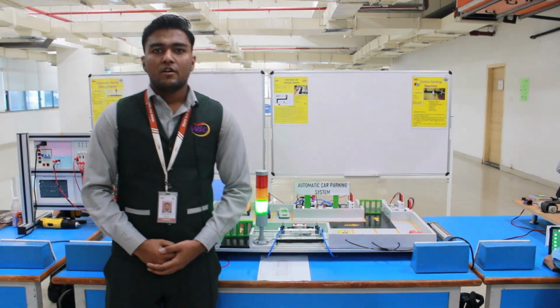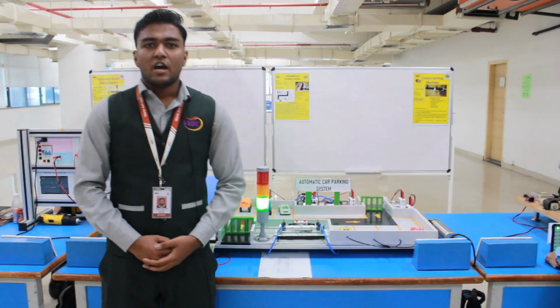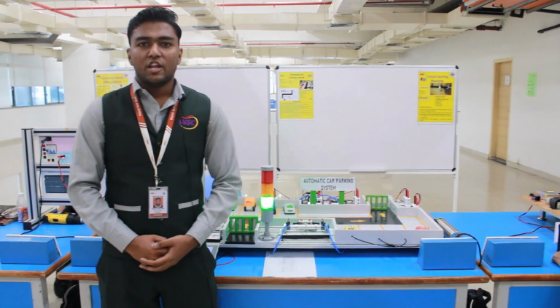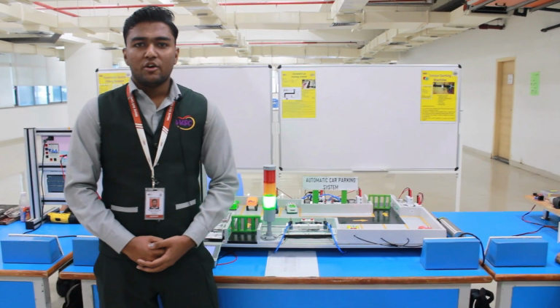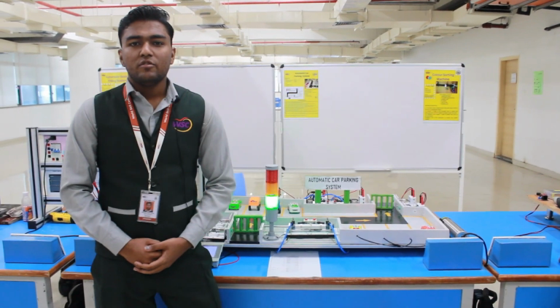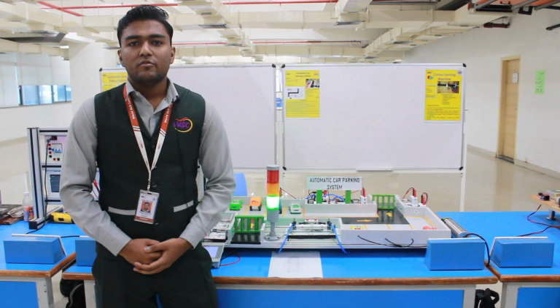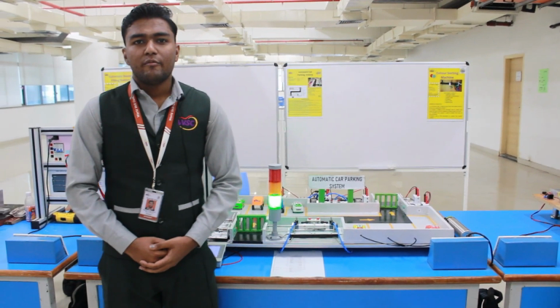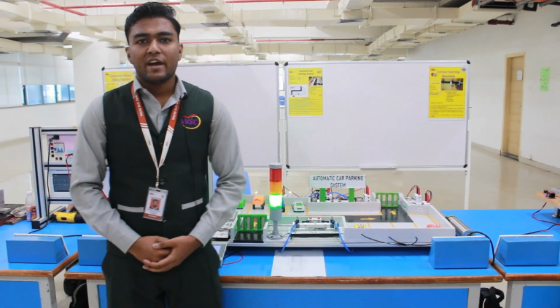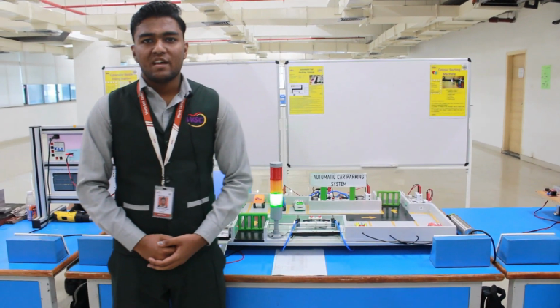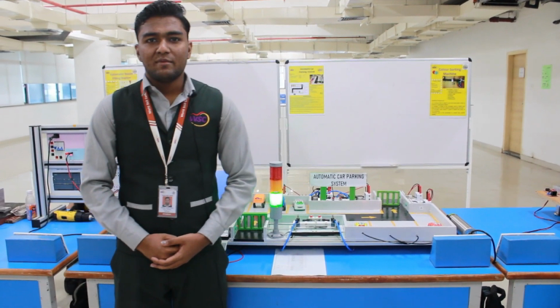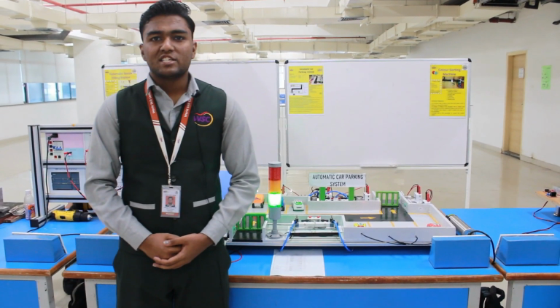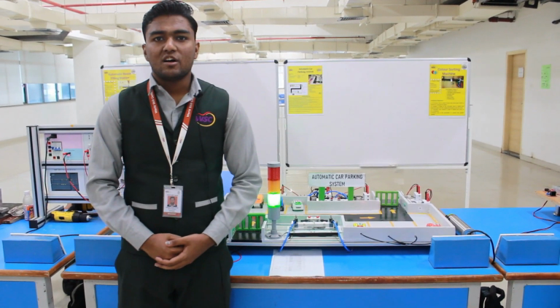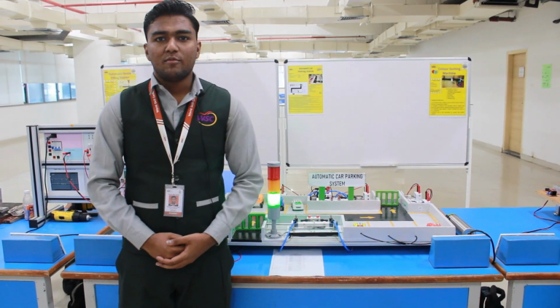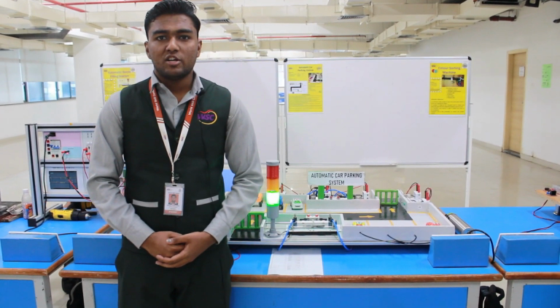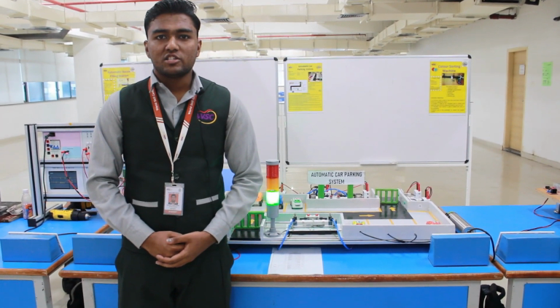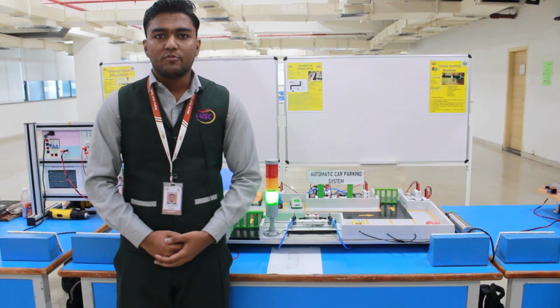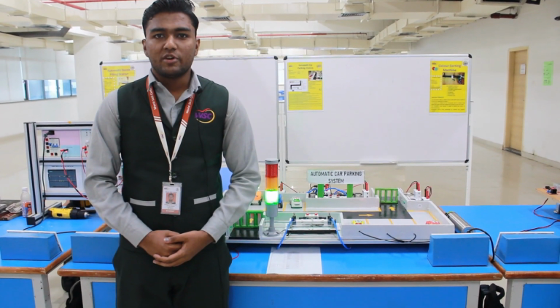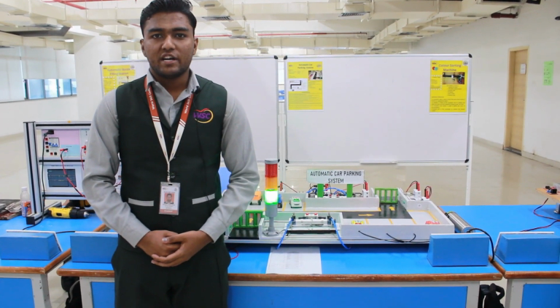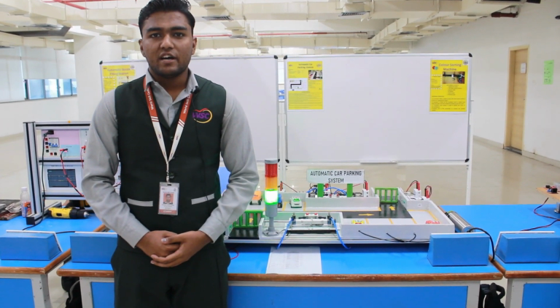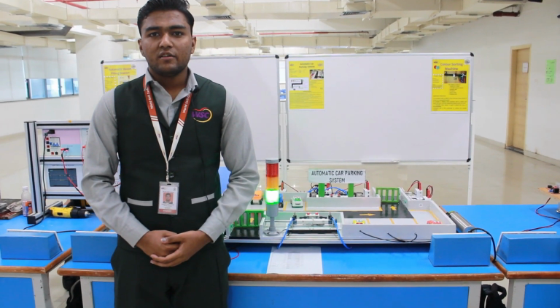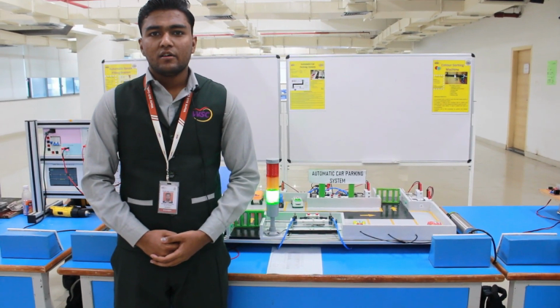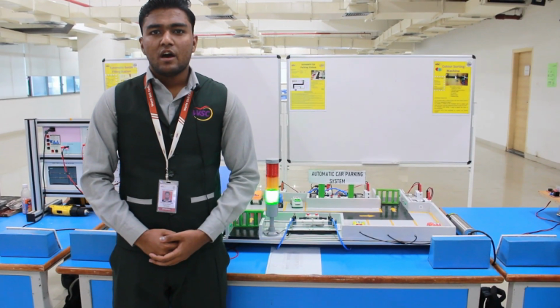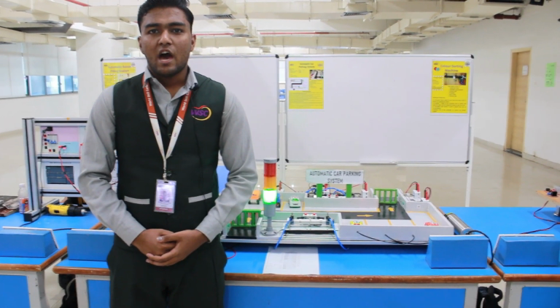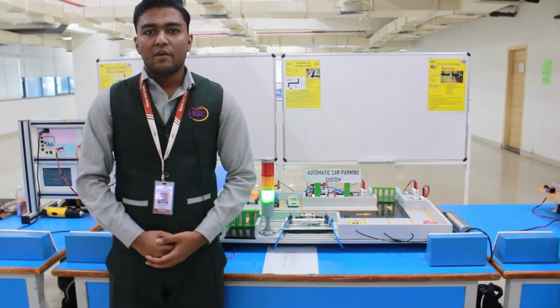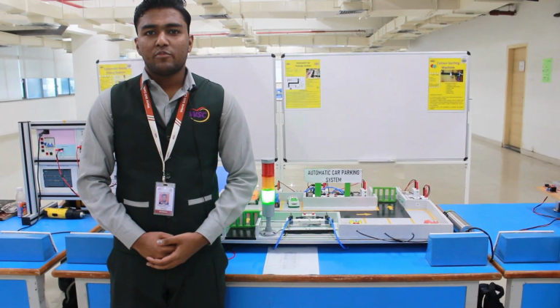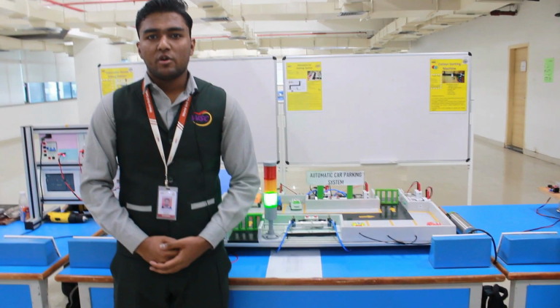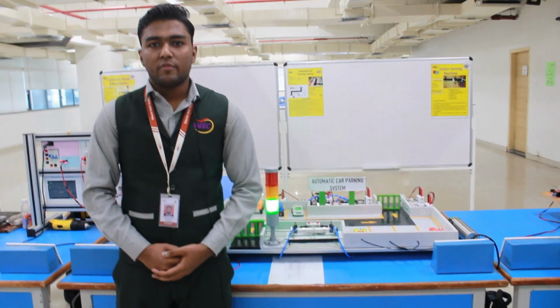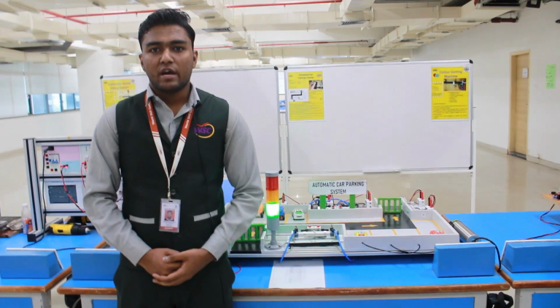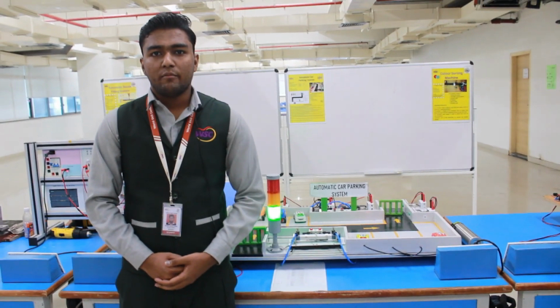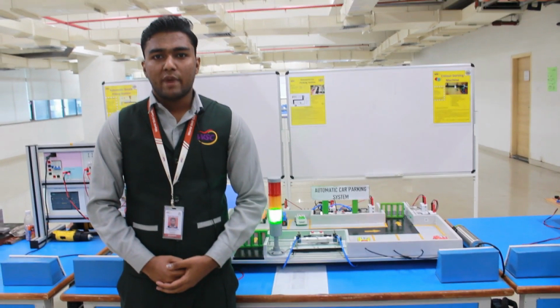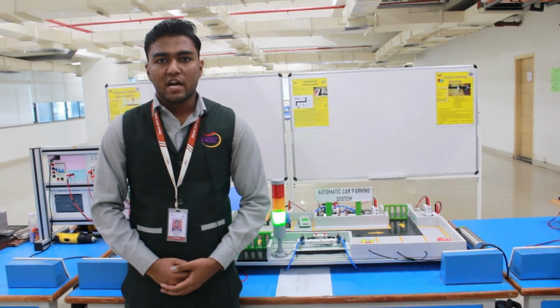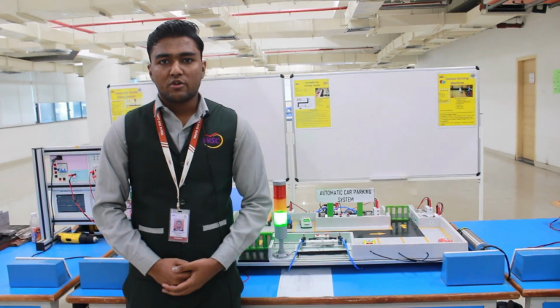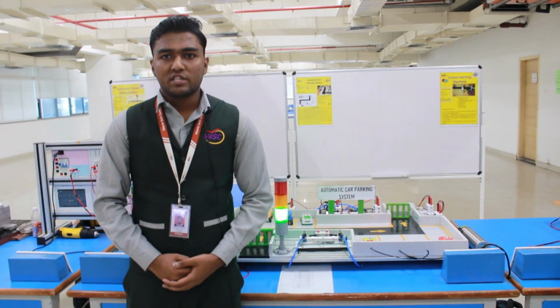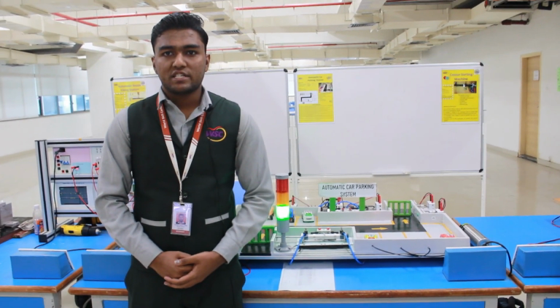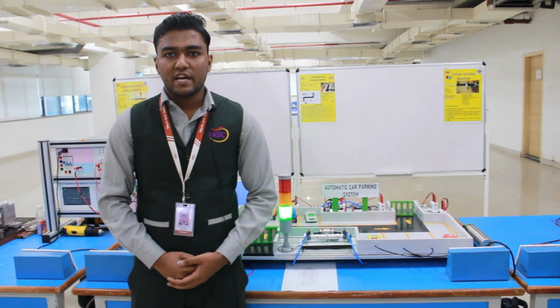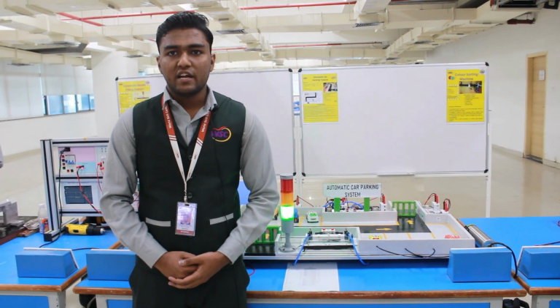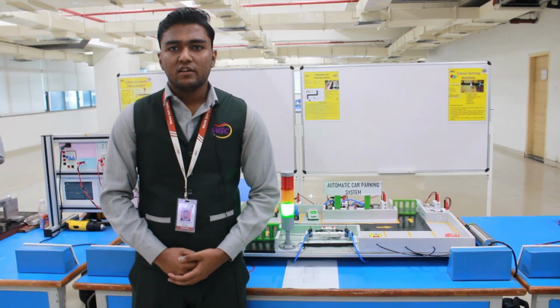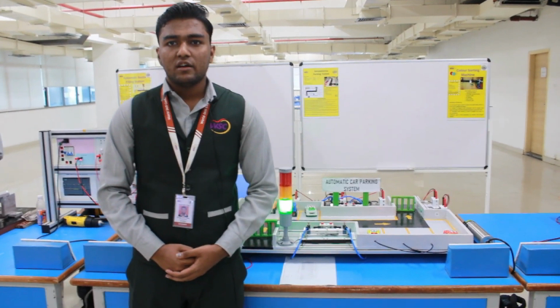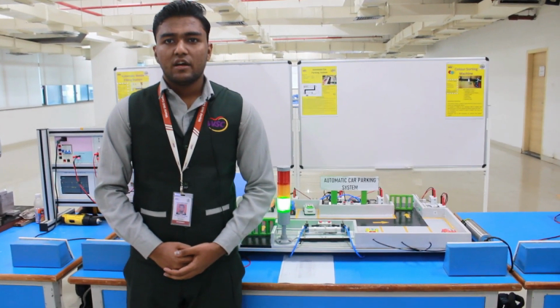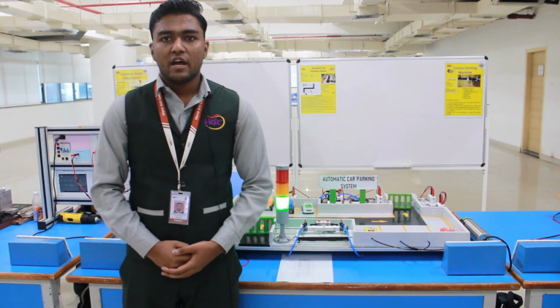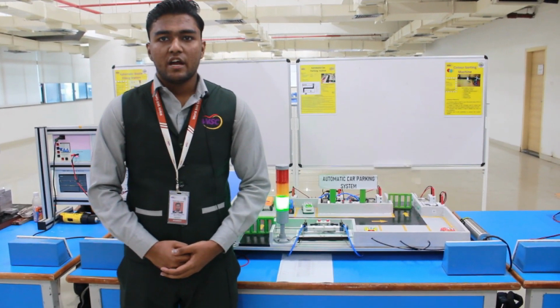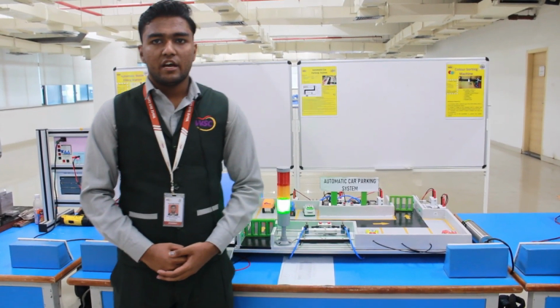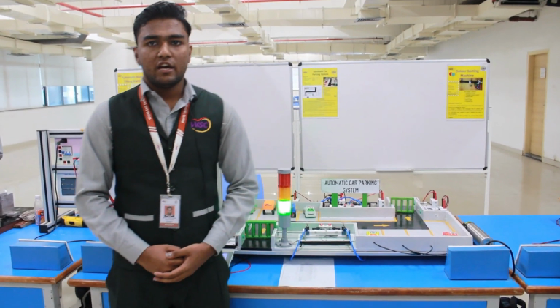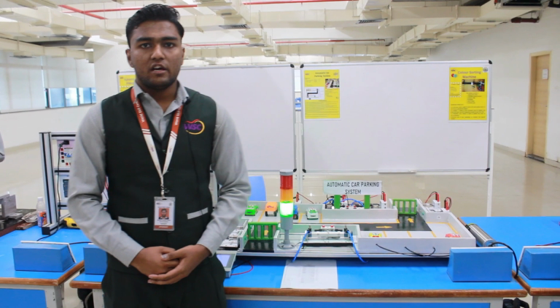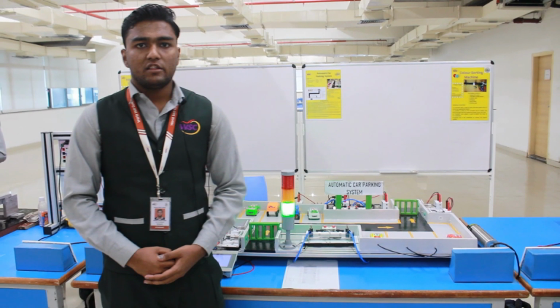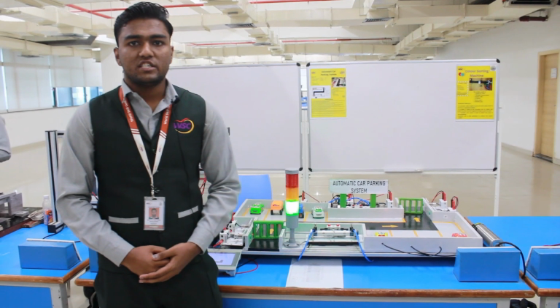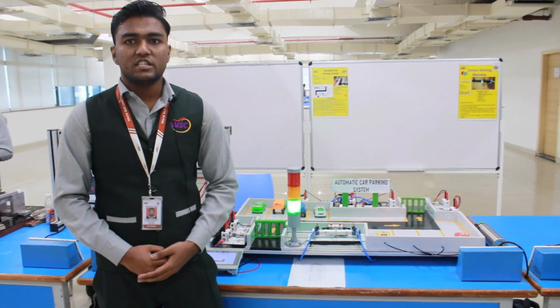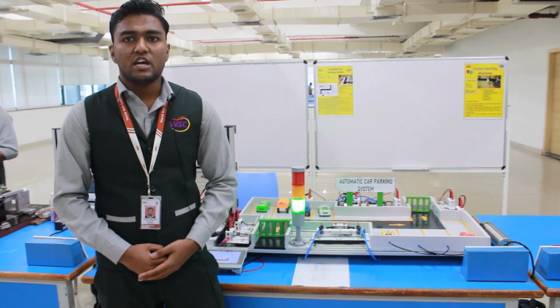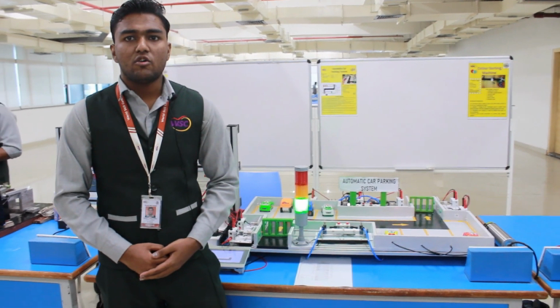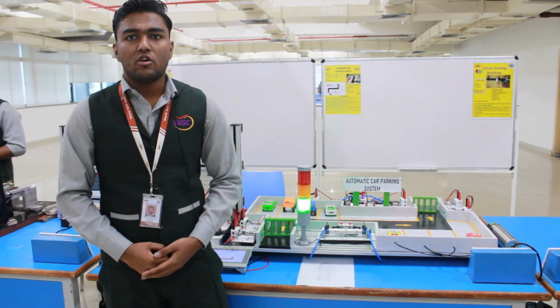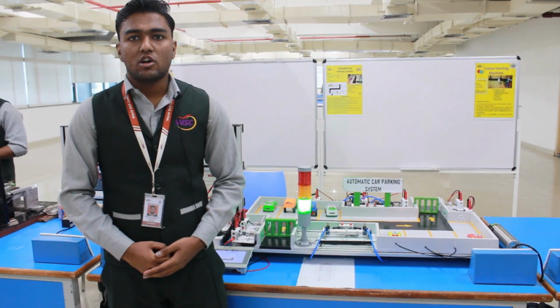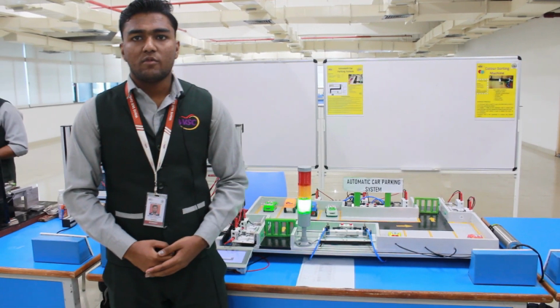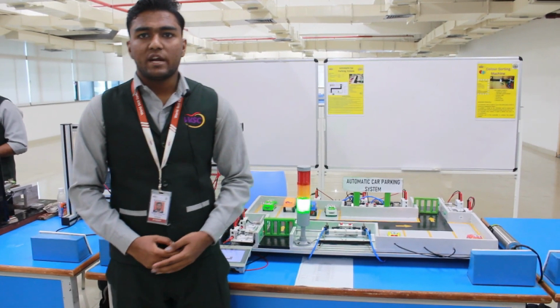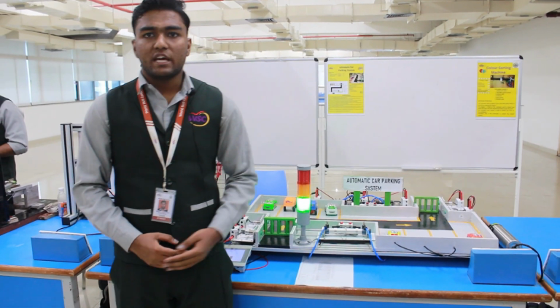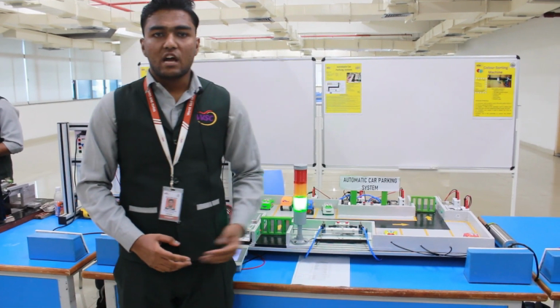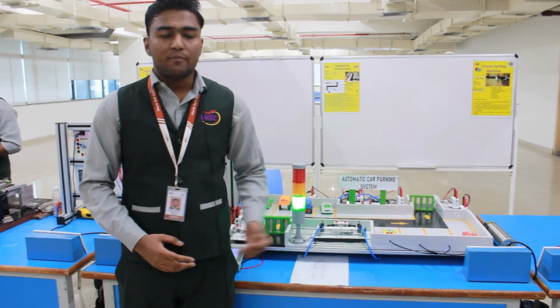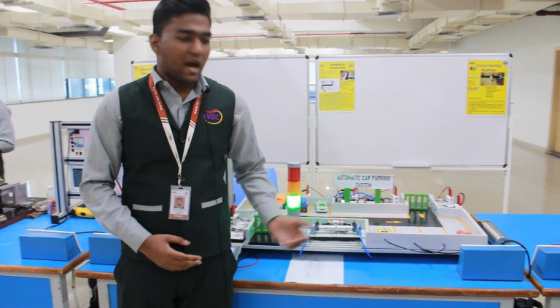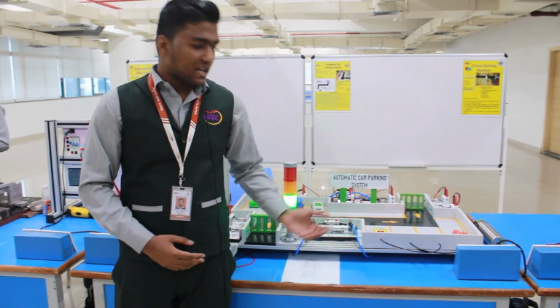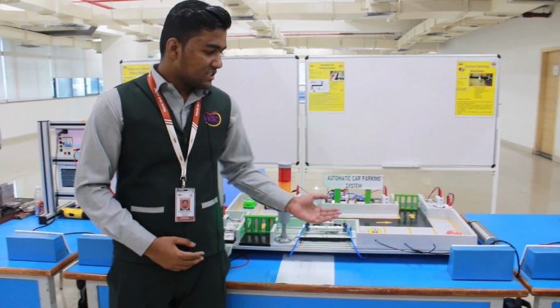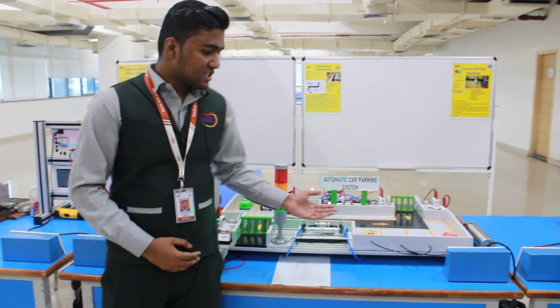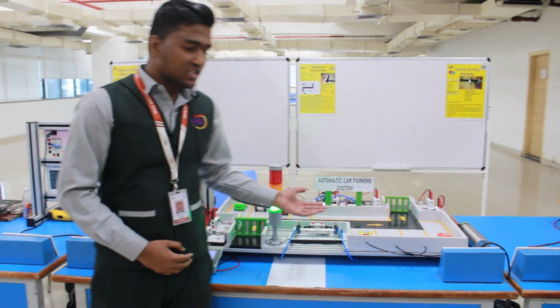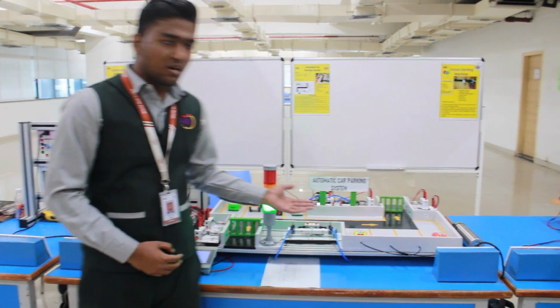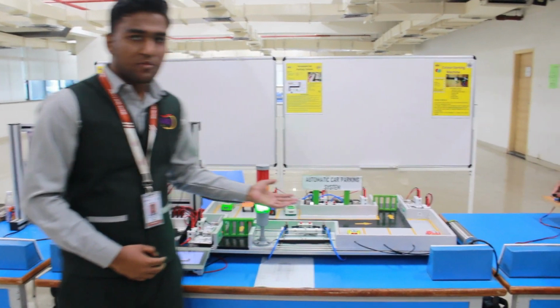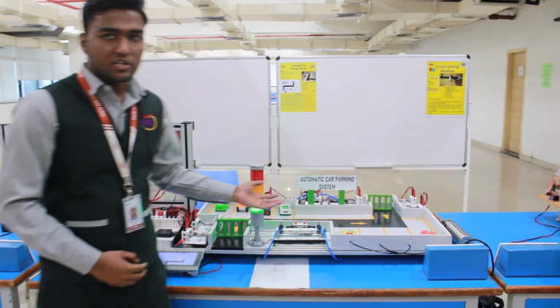Hello, my name is Kamala Chanbanda. I am from Mechatone State and this is our automatic car parking system project.